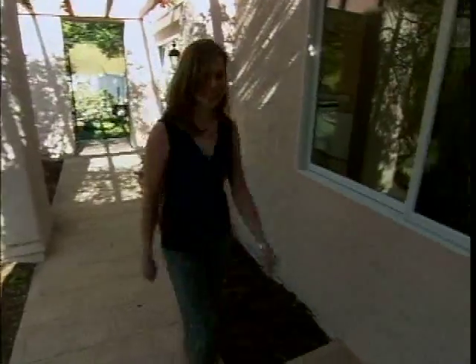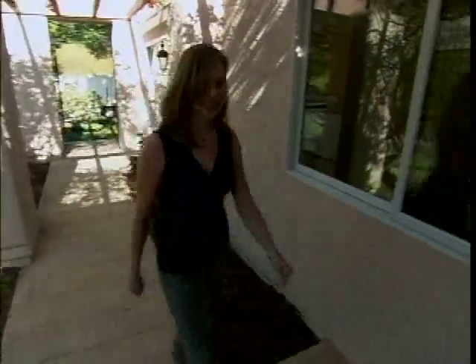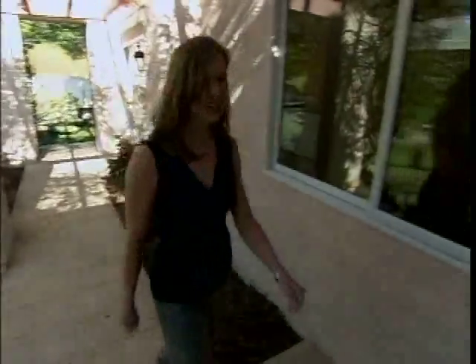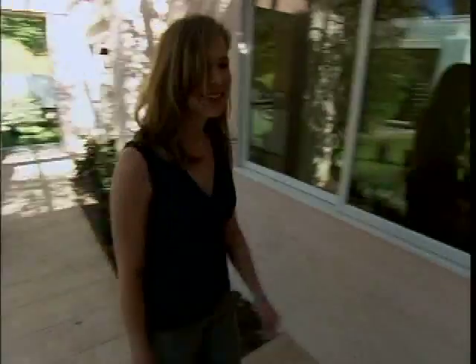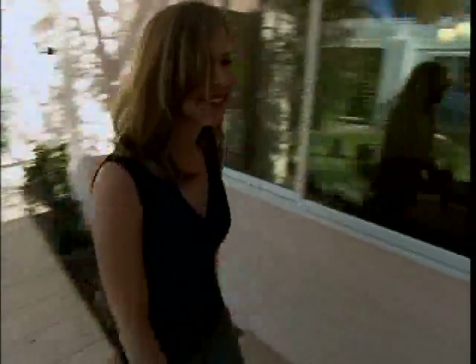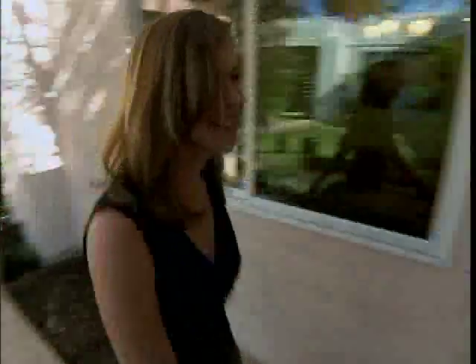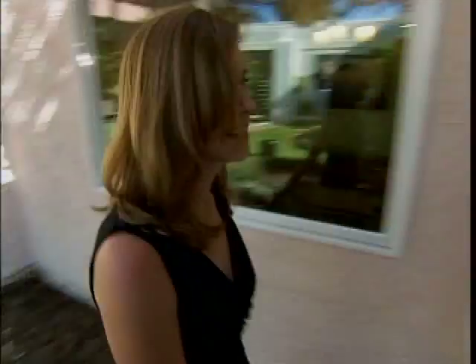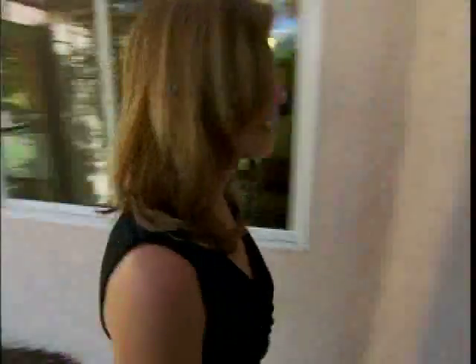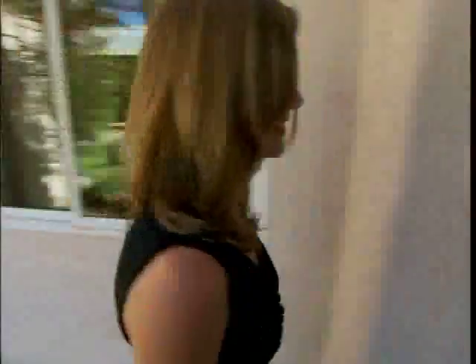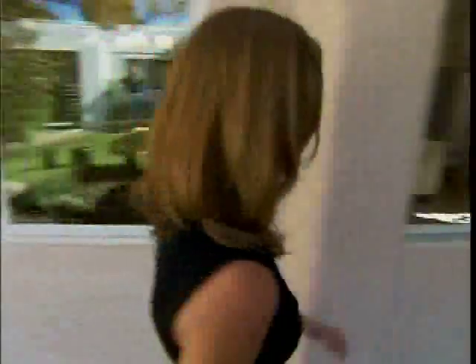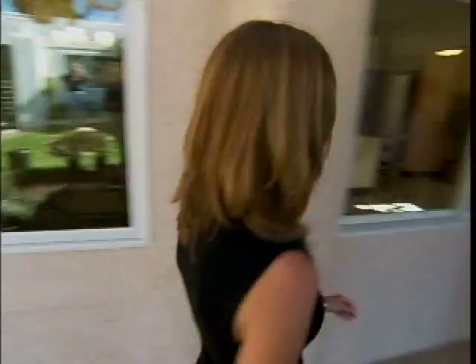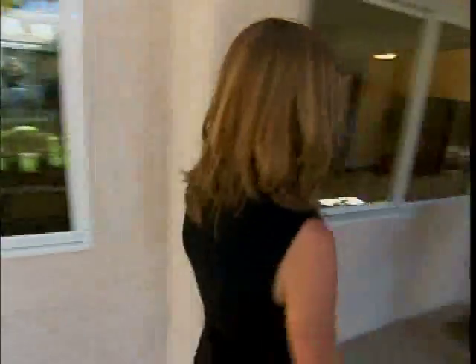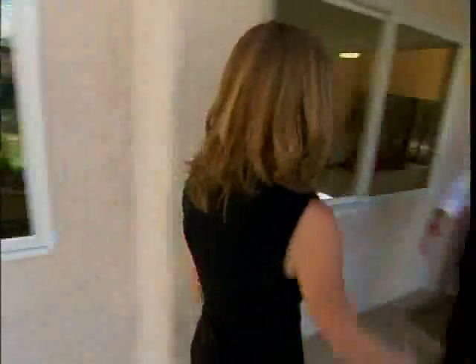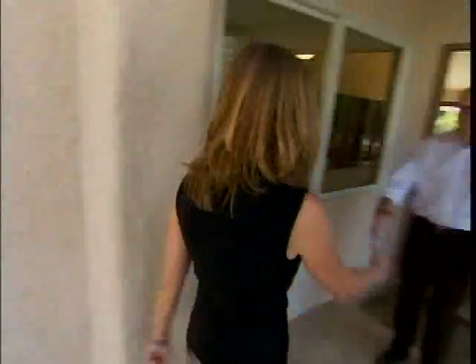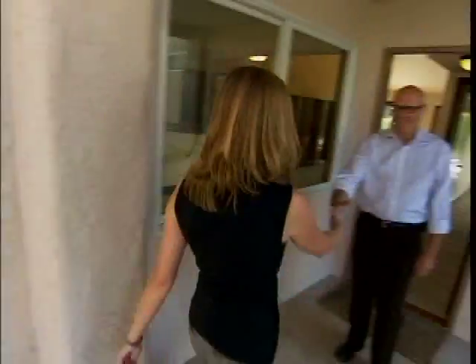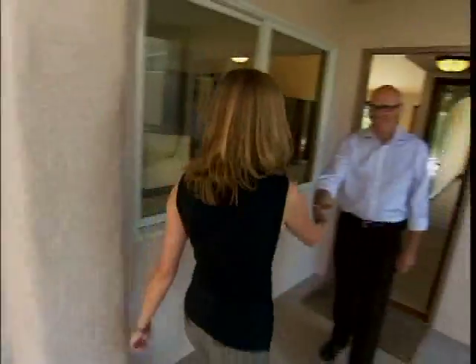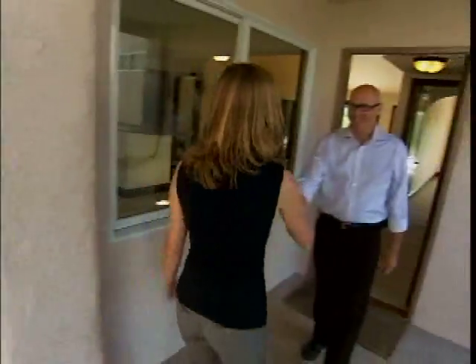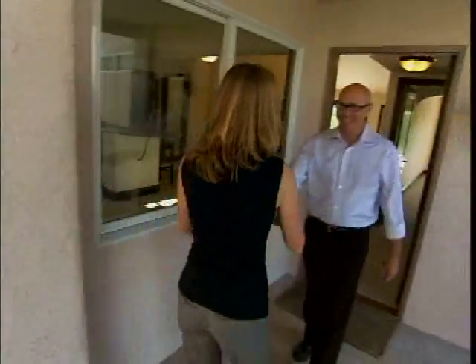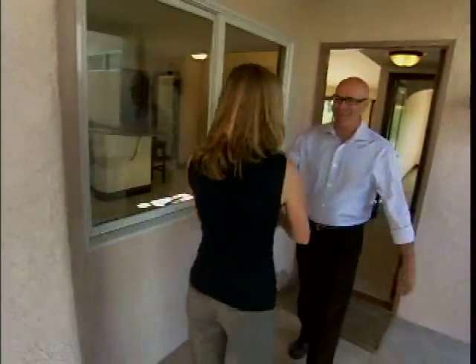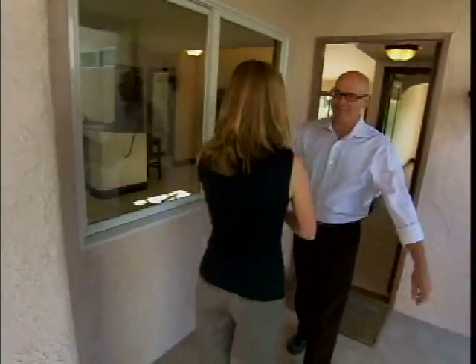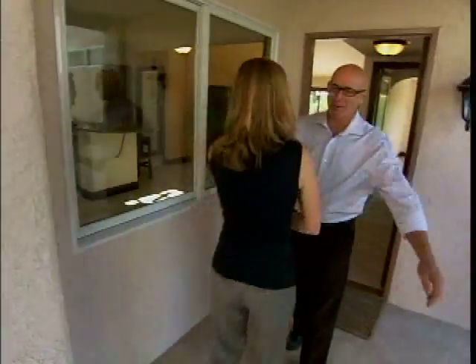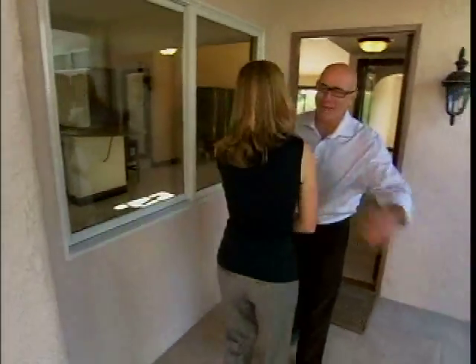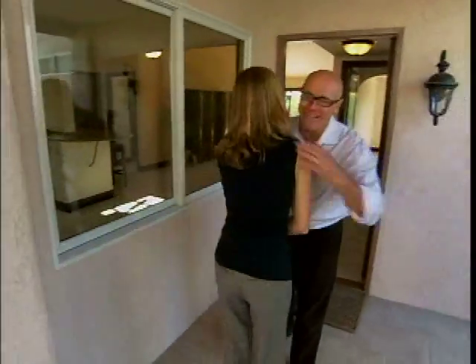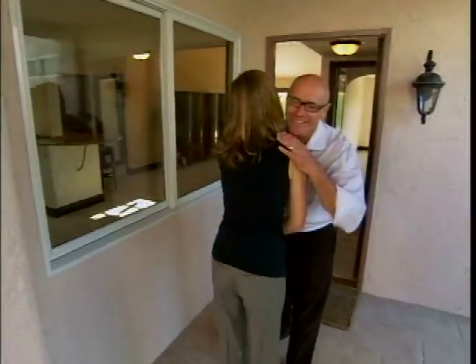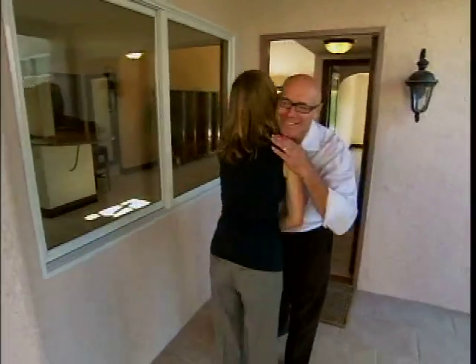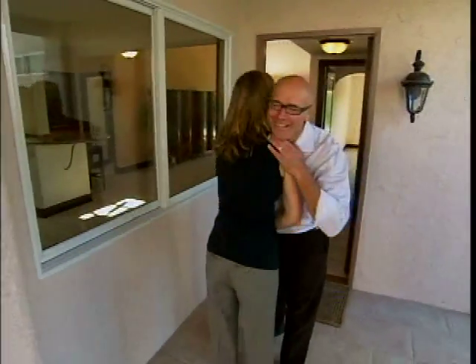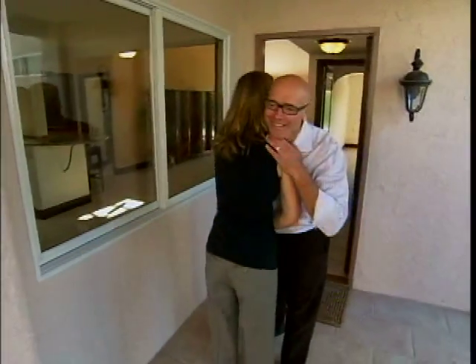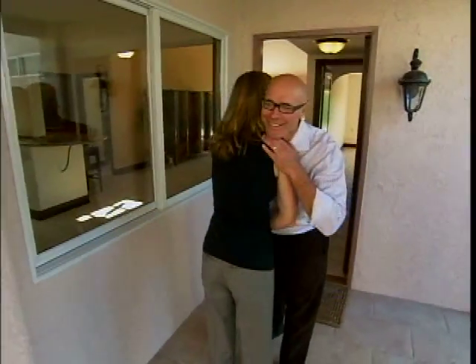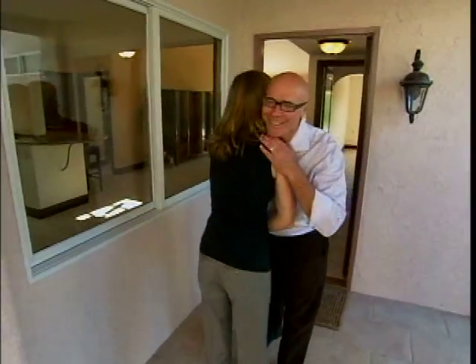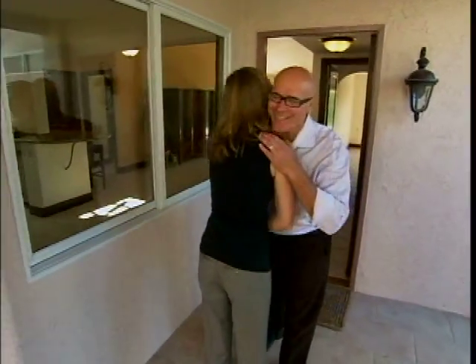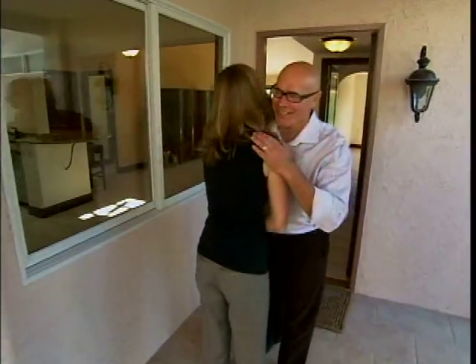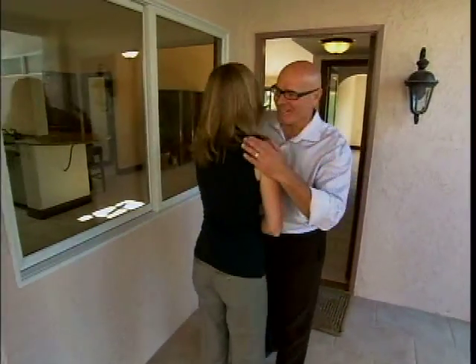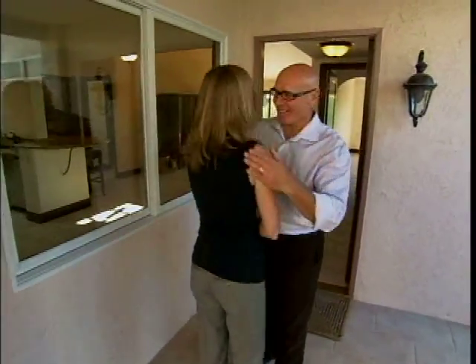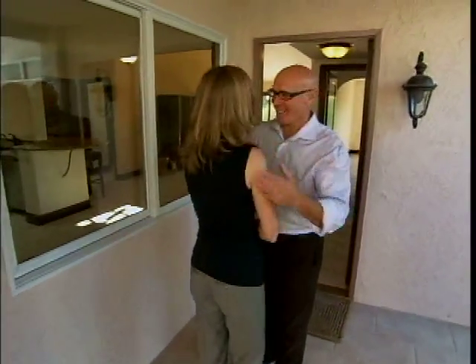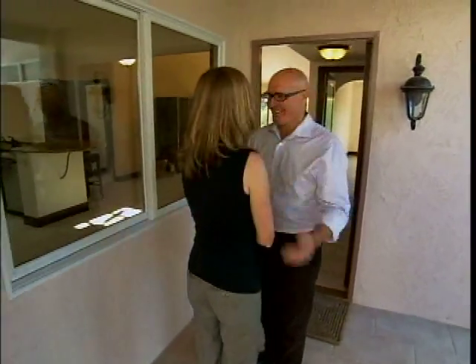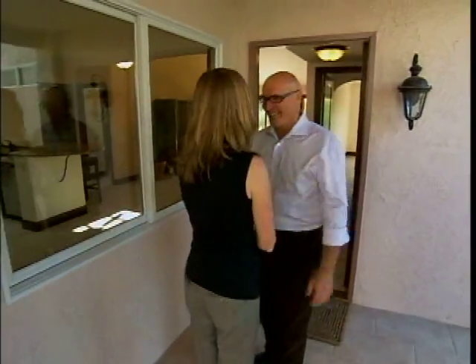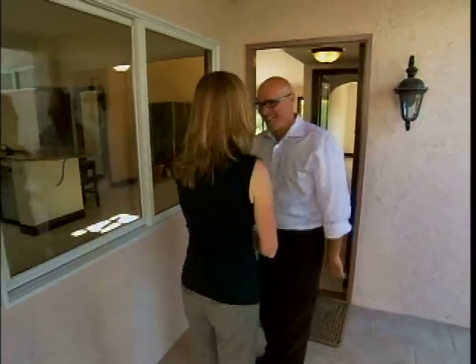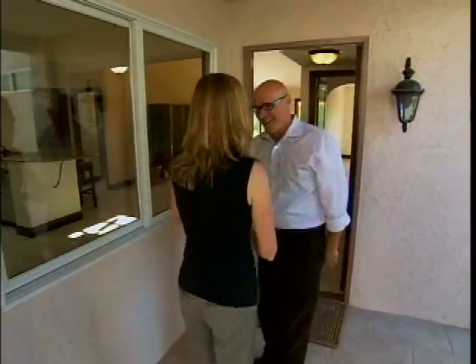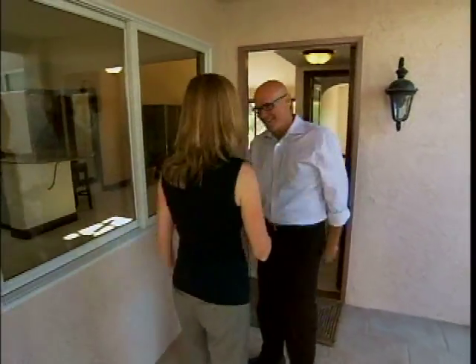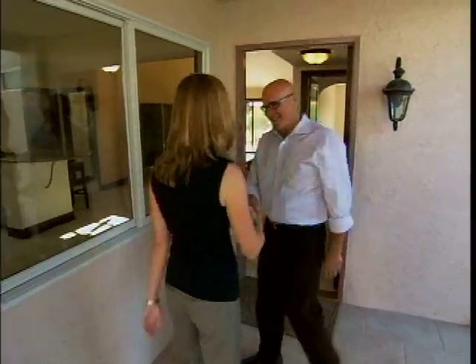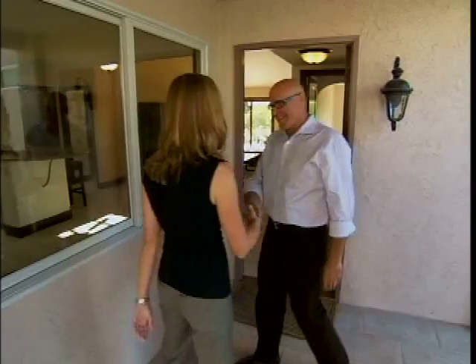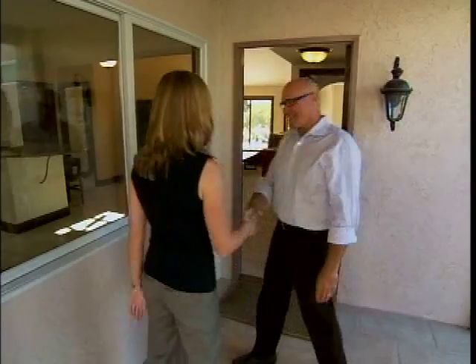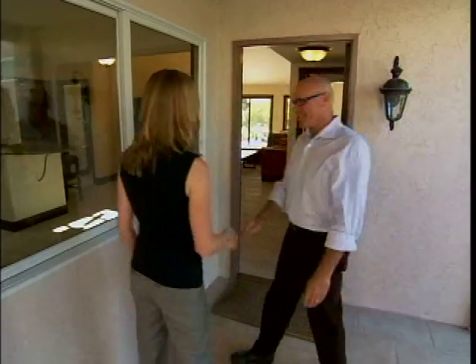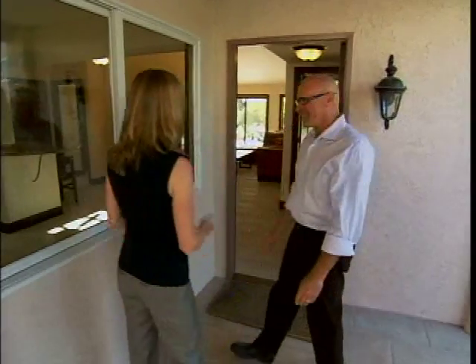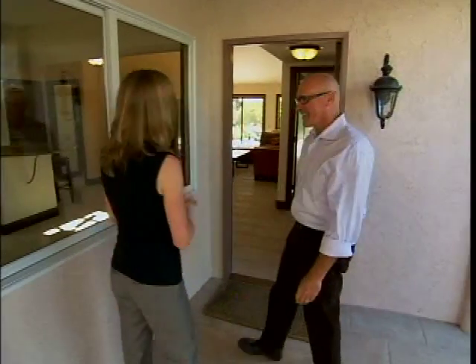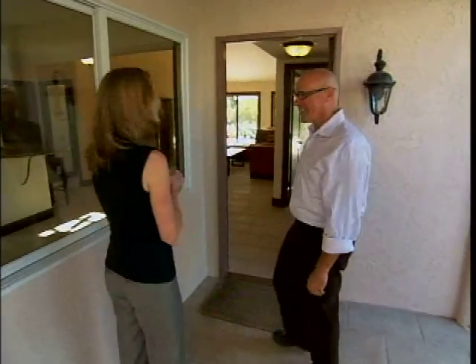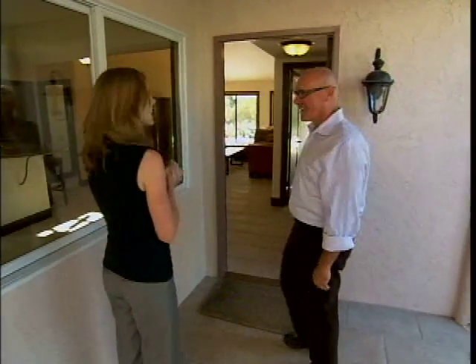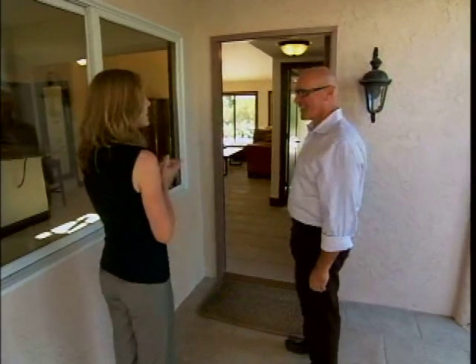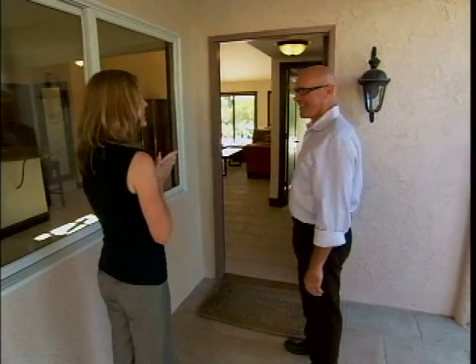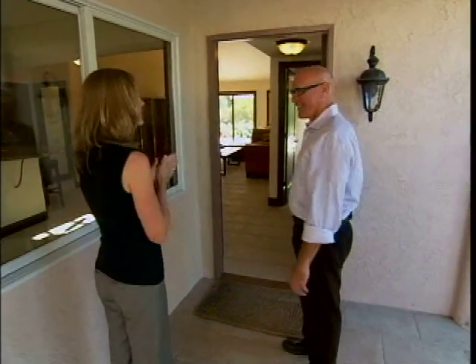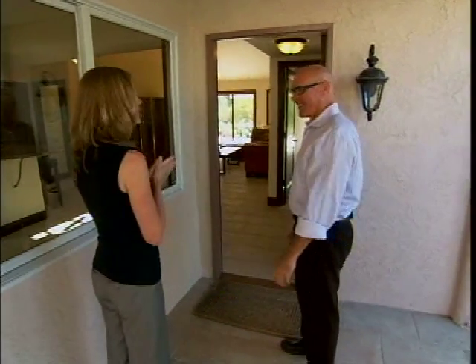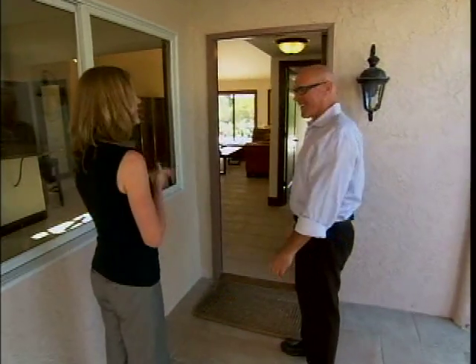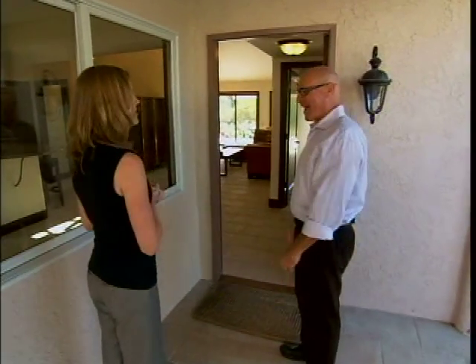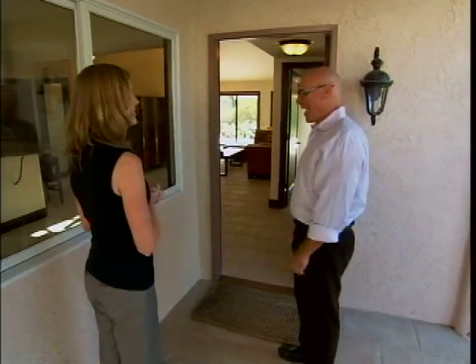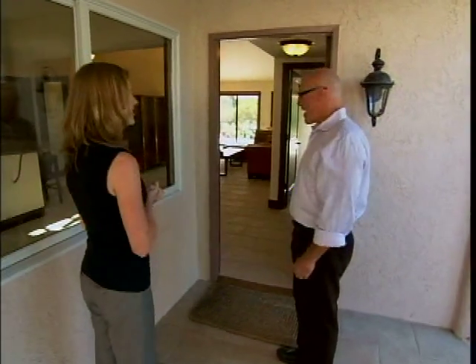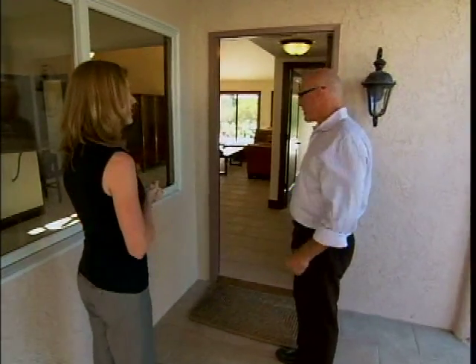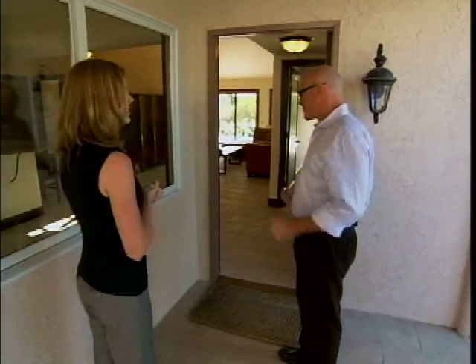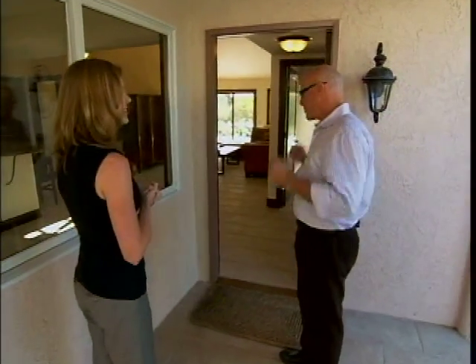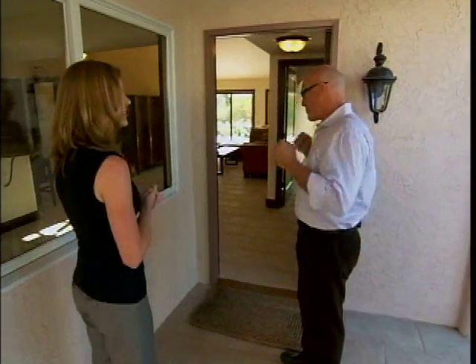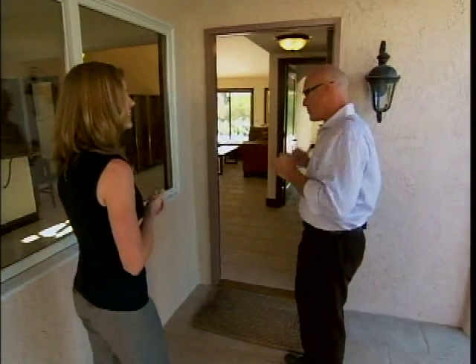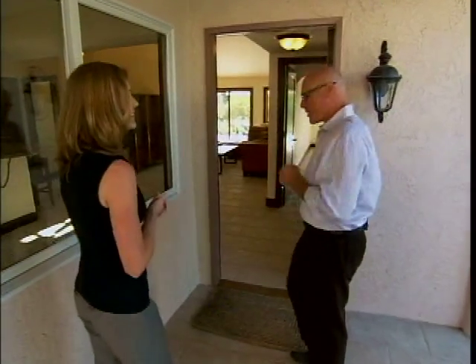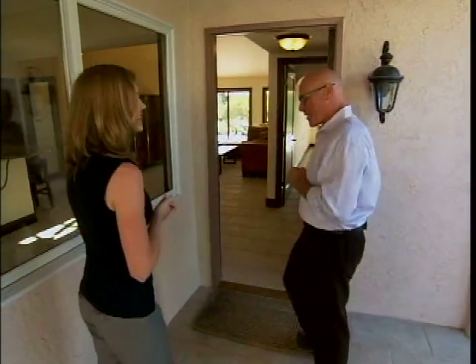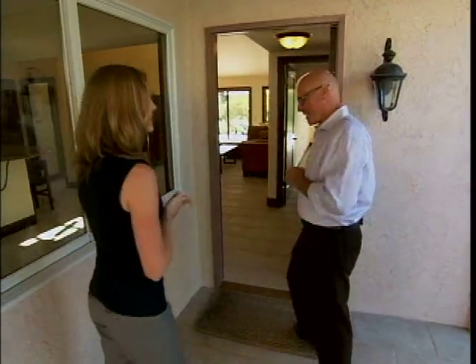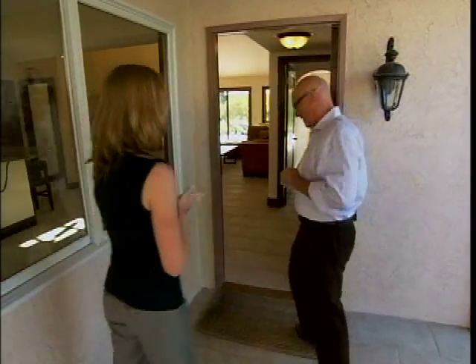Hey, Chris. Hey, Amy. How are you doing? I'm great. Good to see you. So excited to see what you've done. I am stoked too. Come on in.